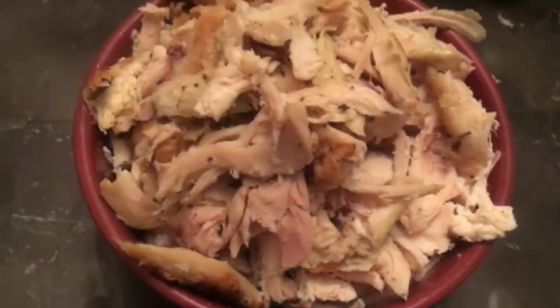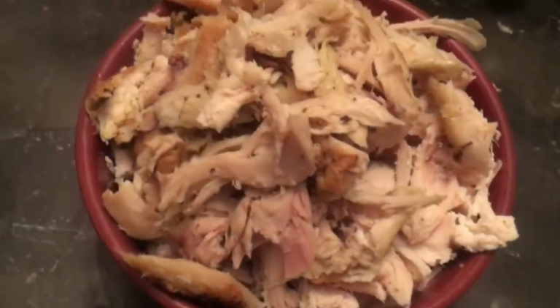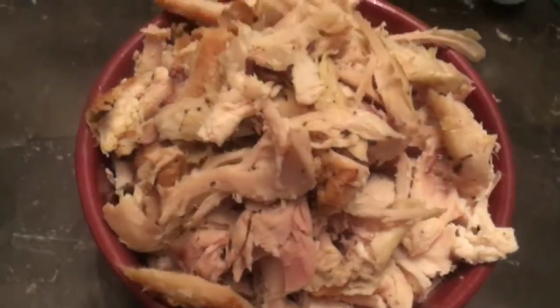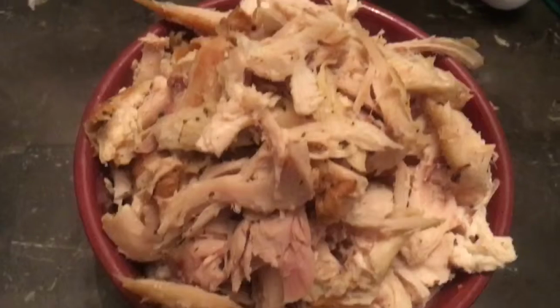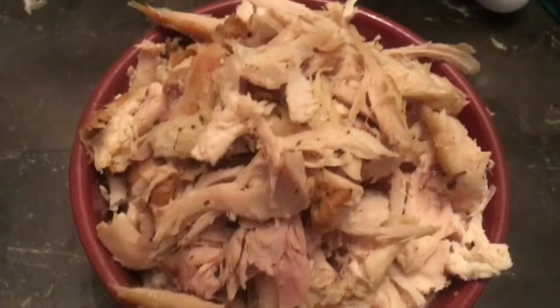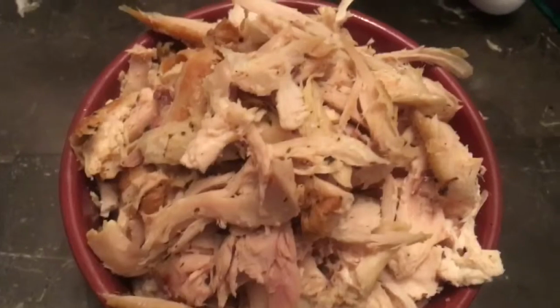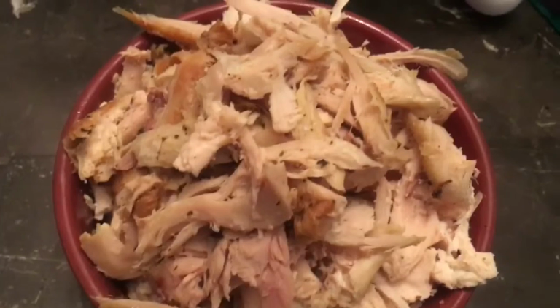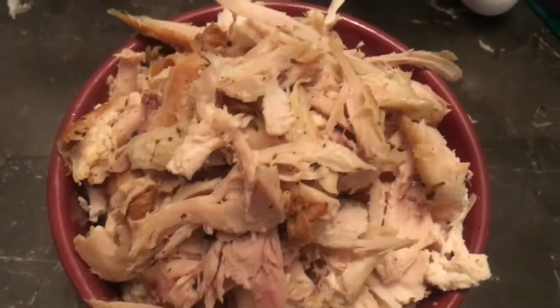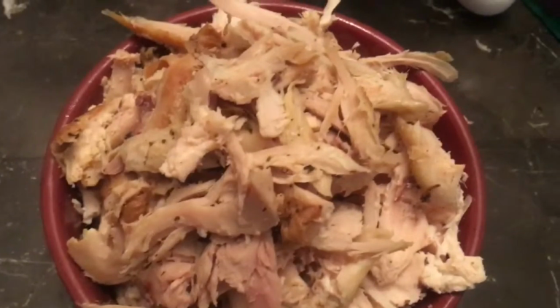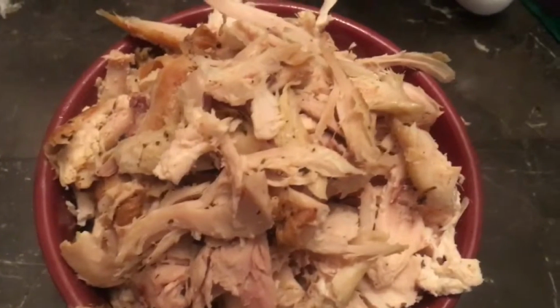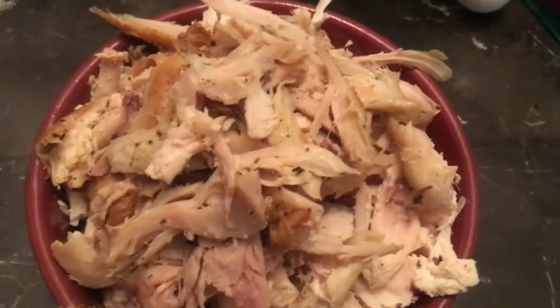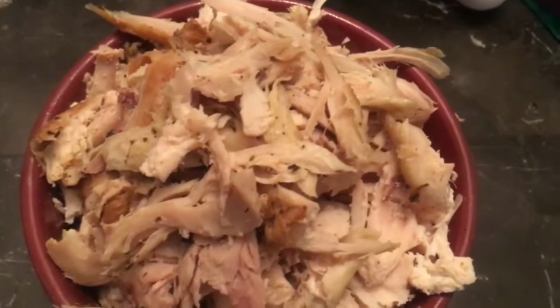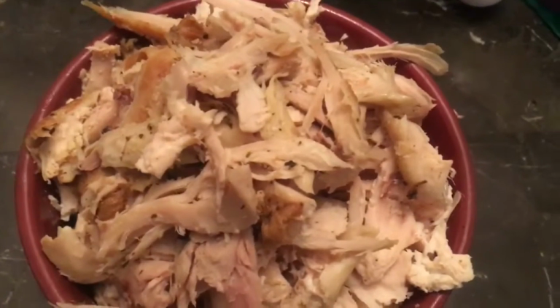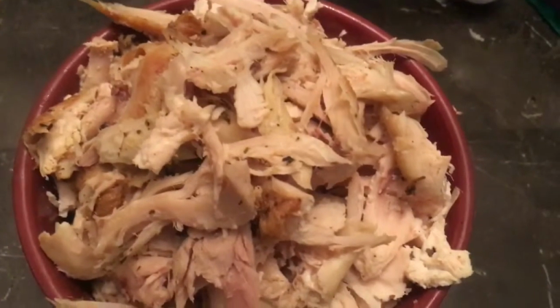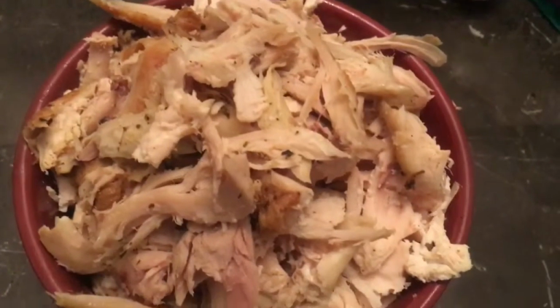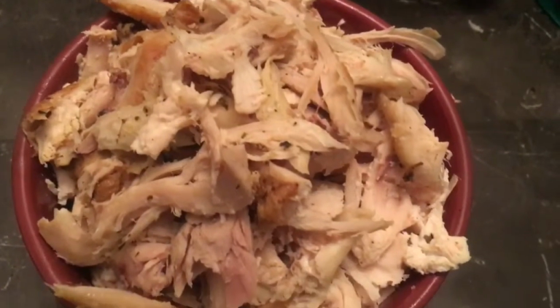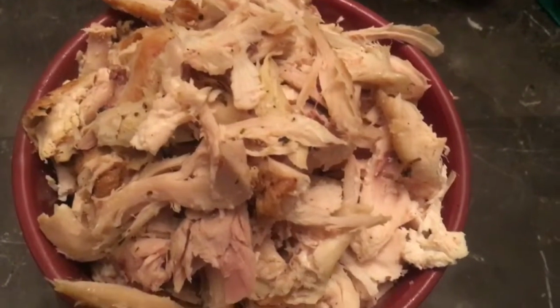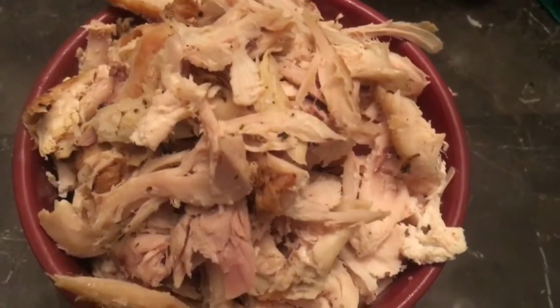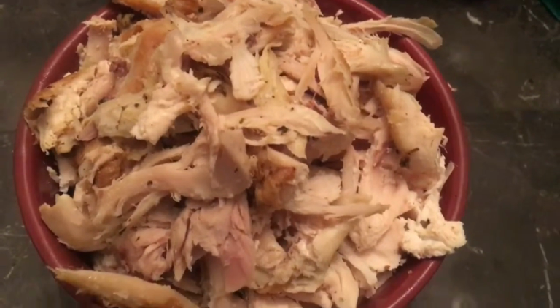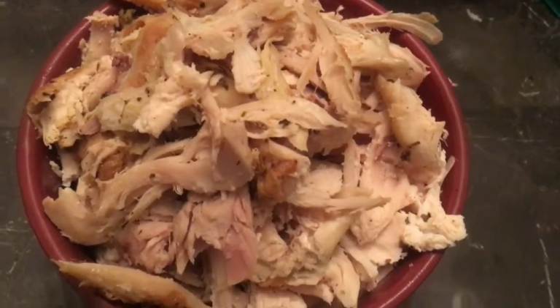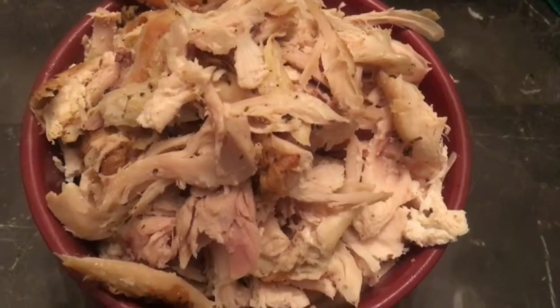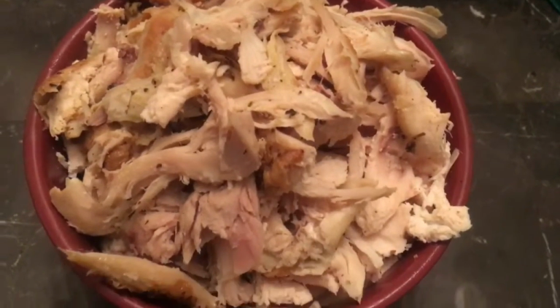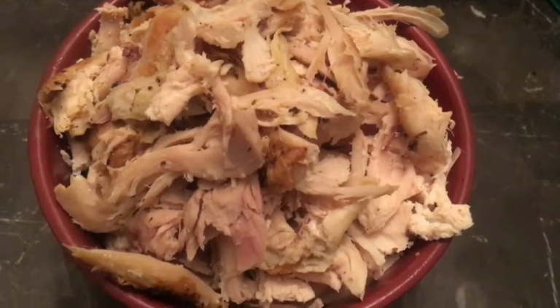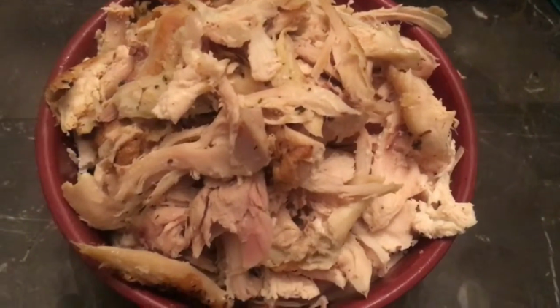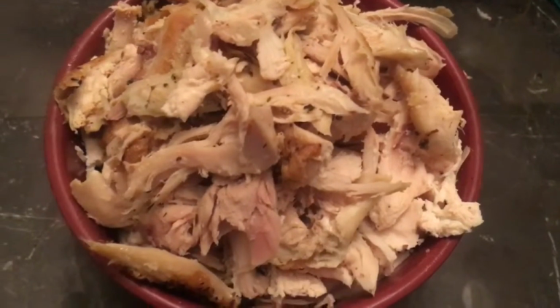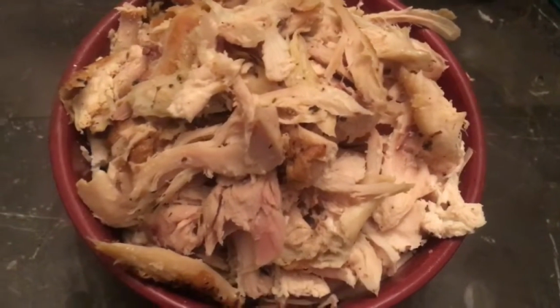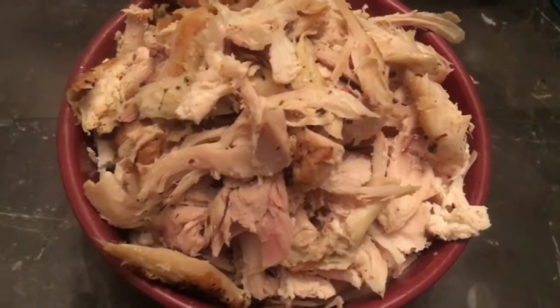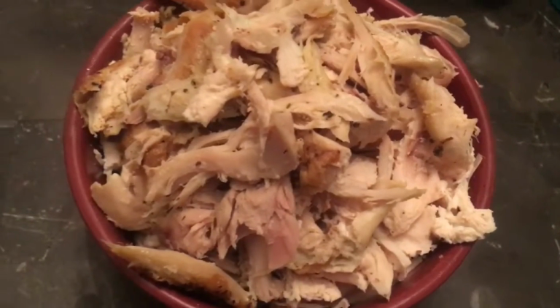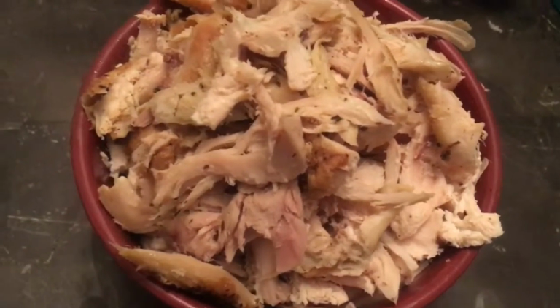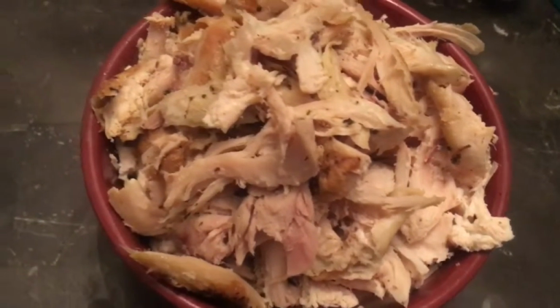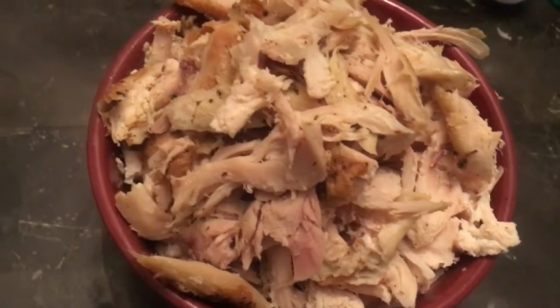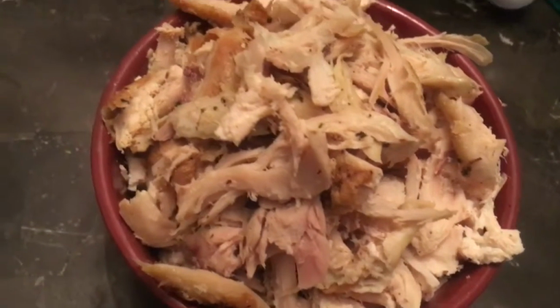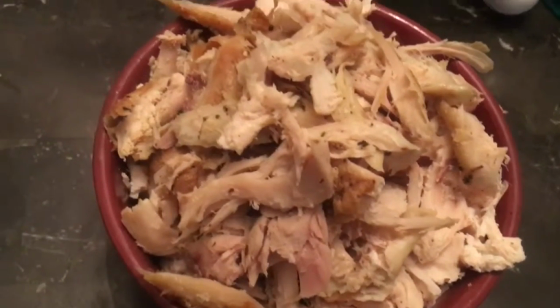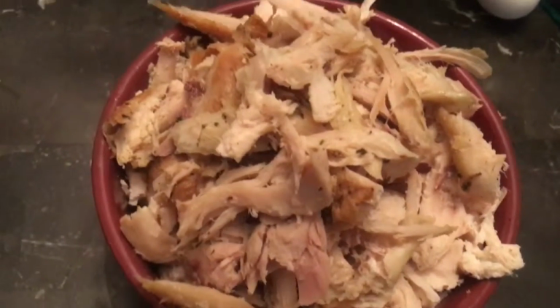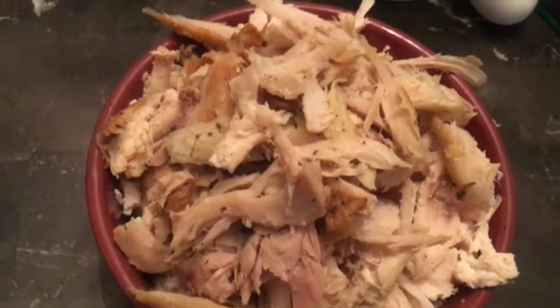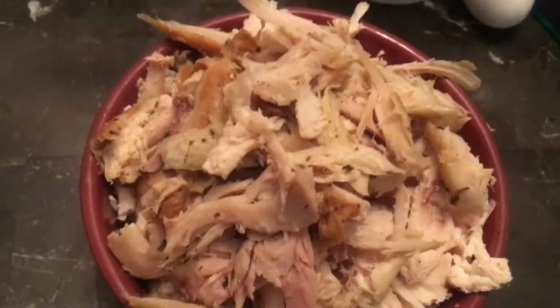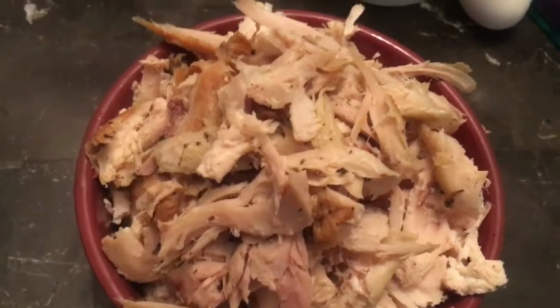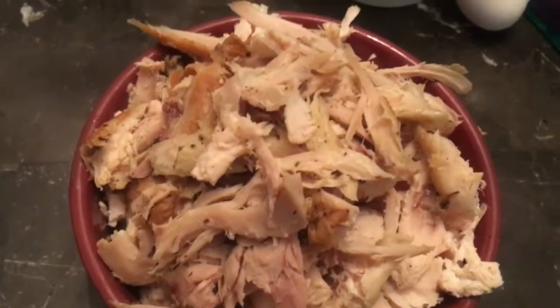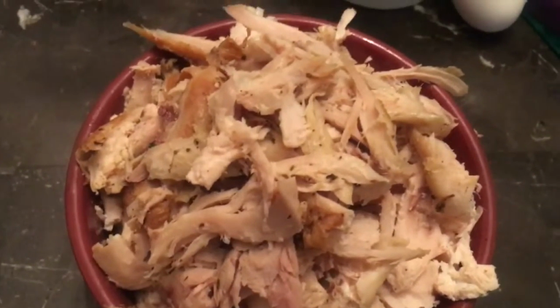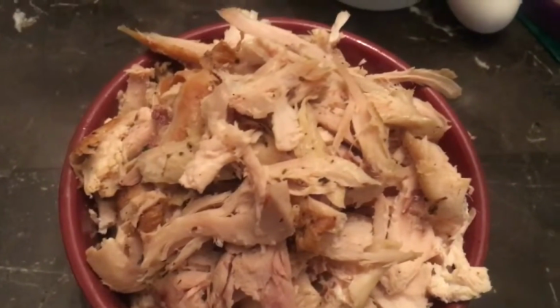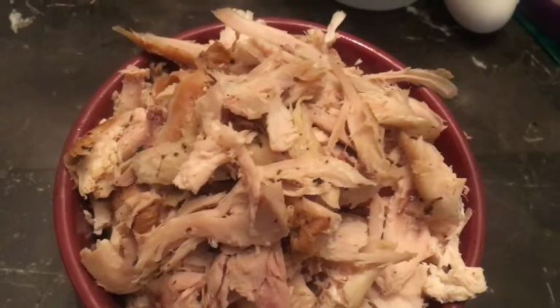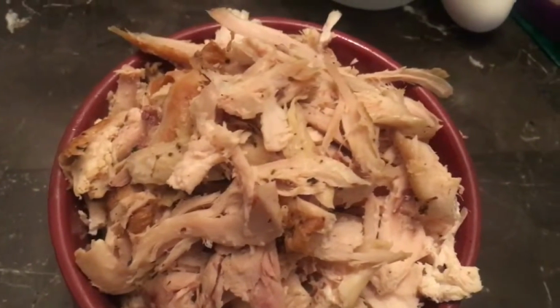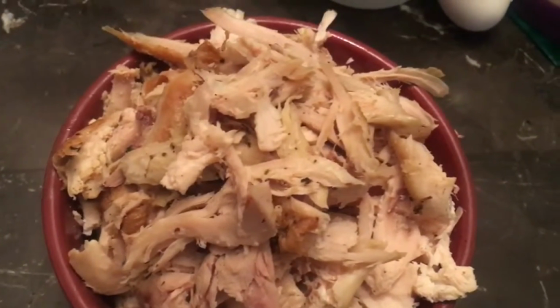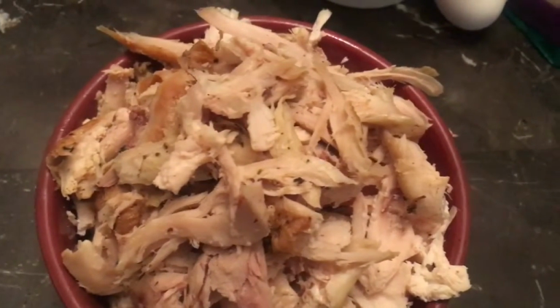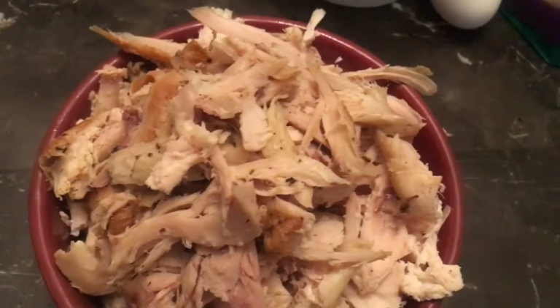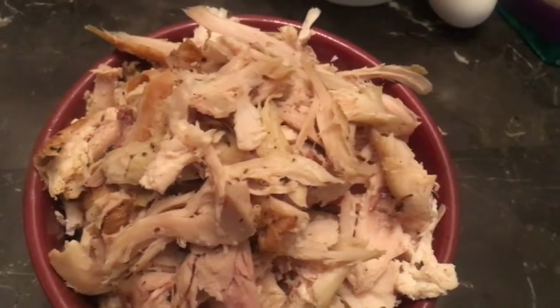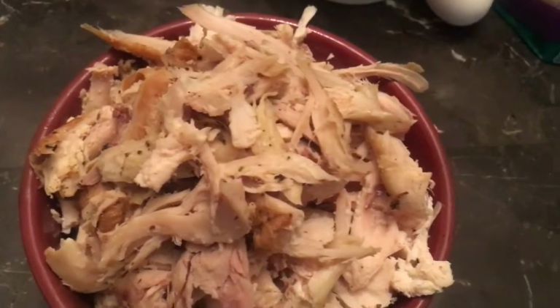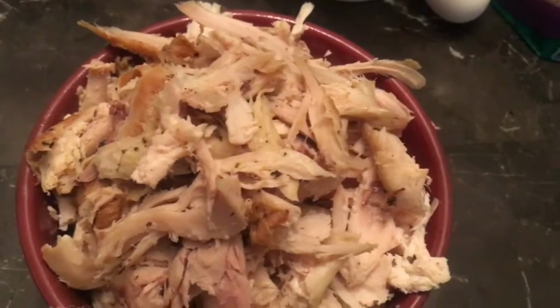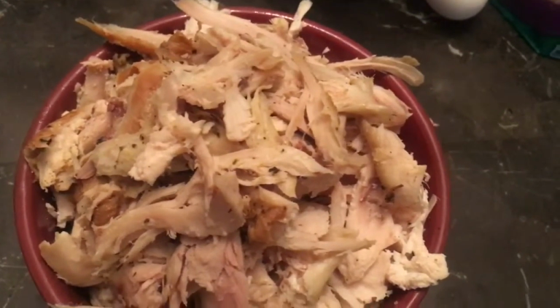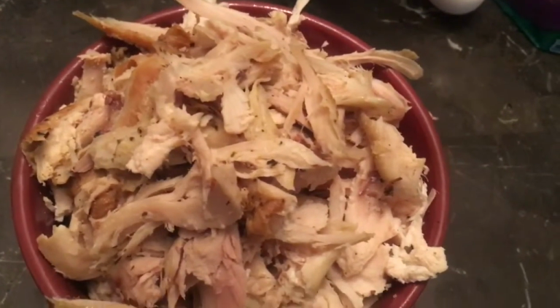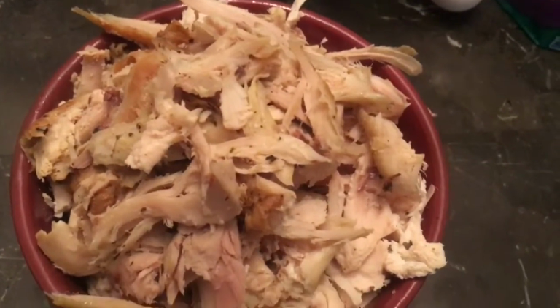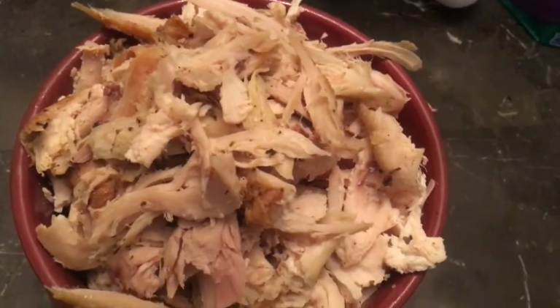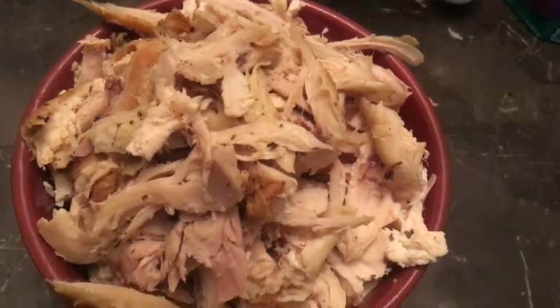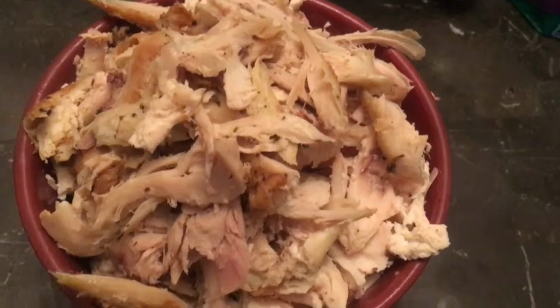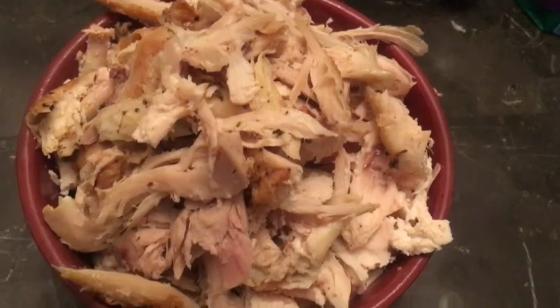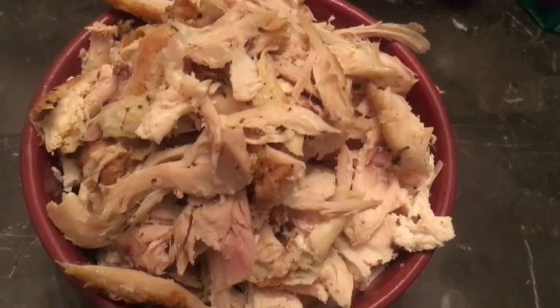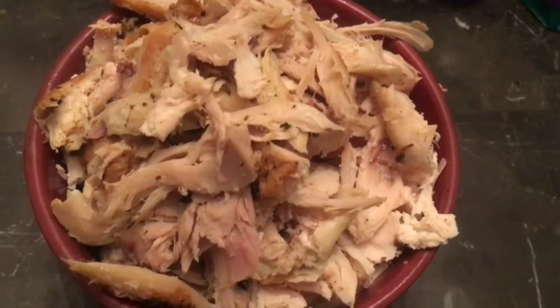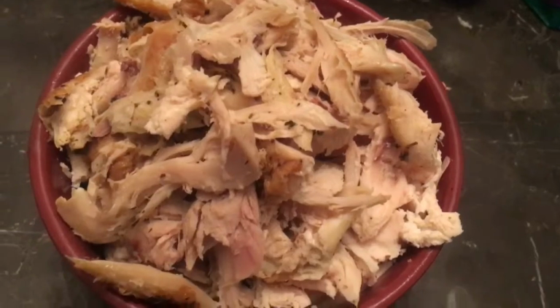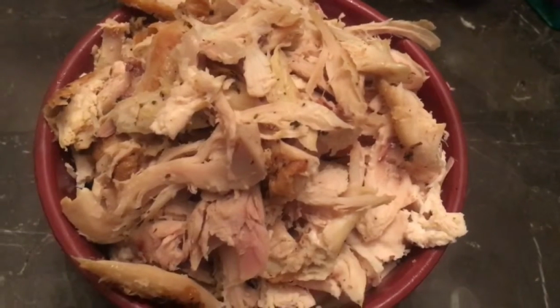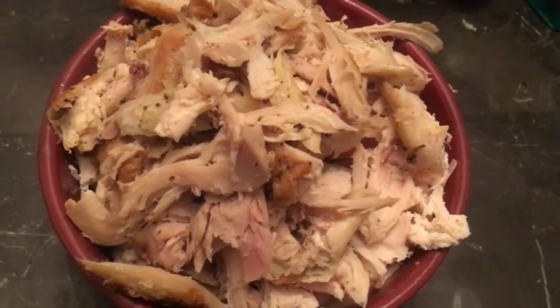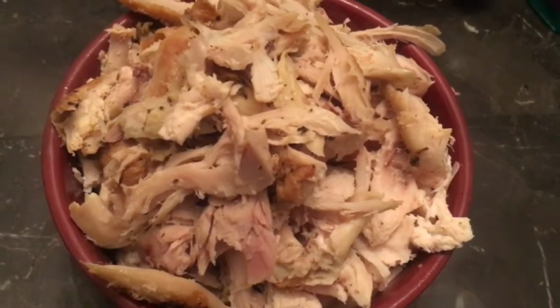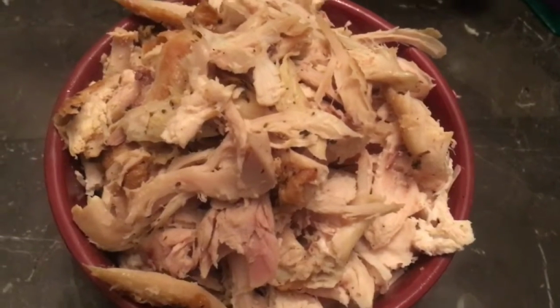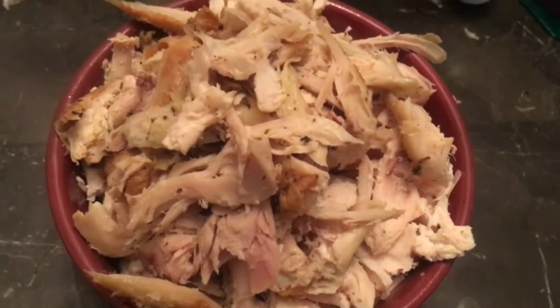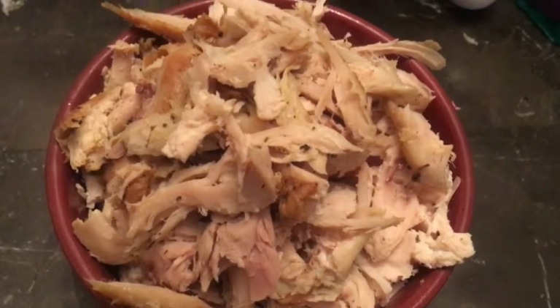This is how the chicken — the rotisserie chicken — looked once it was all pulled apart. Put it in a bowl and set it aside.